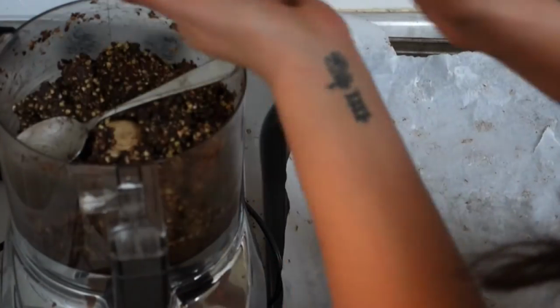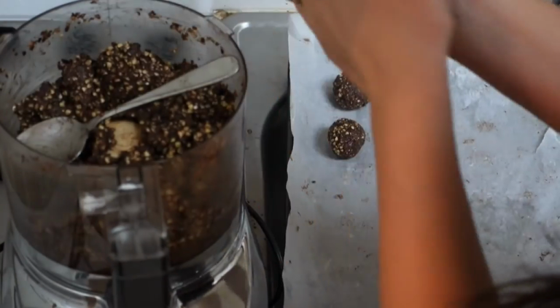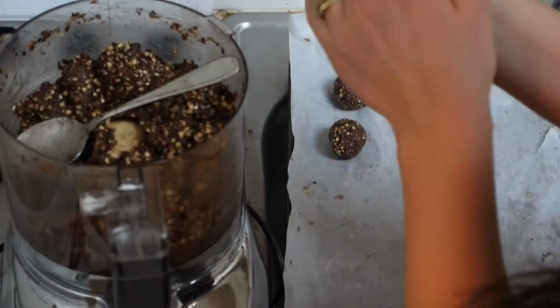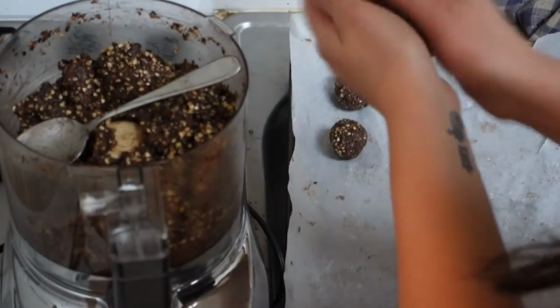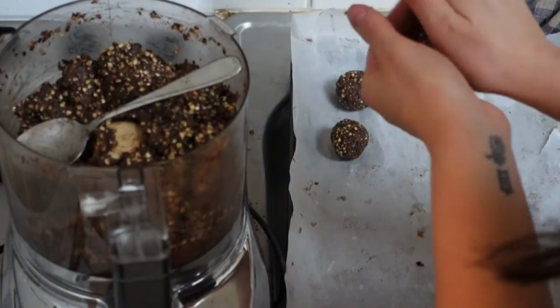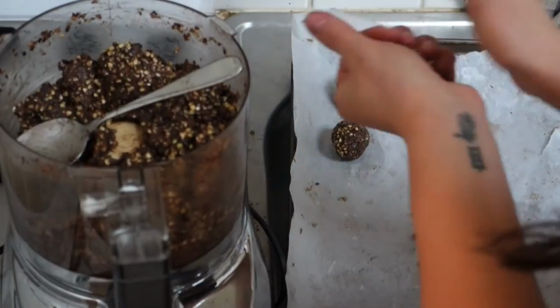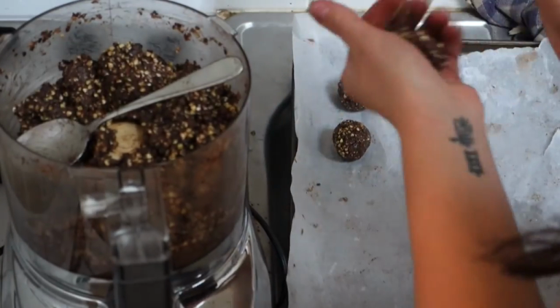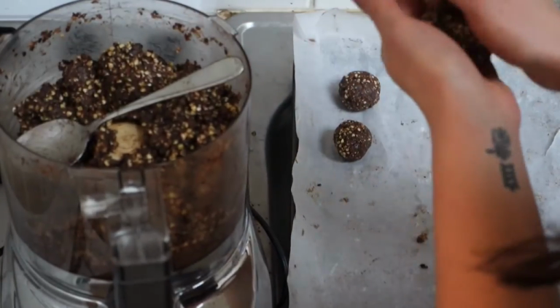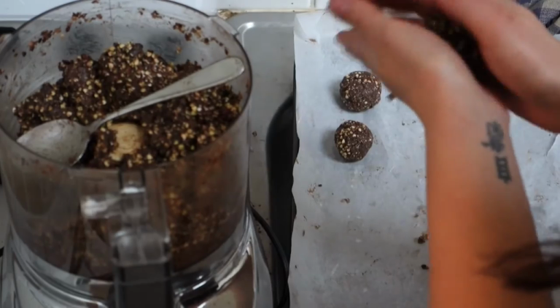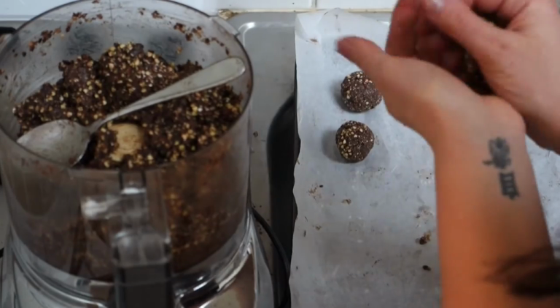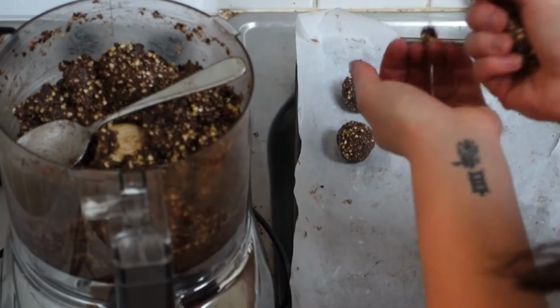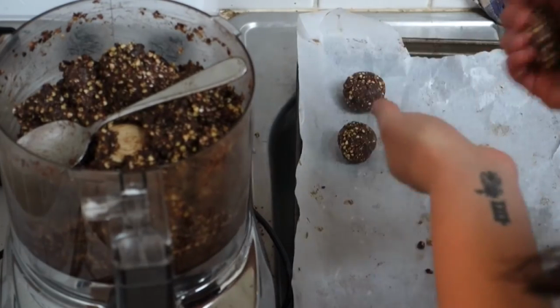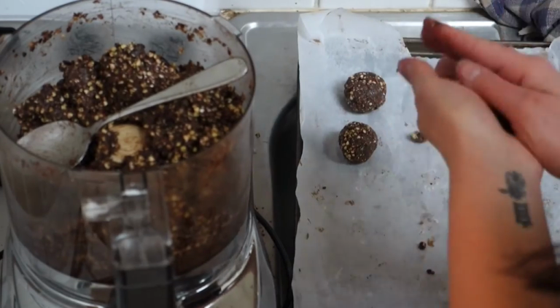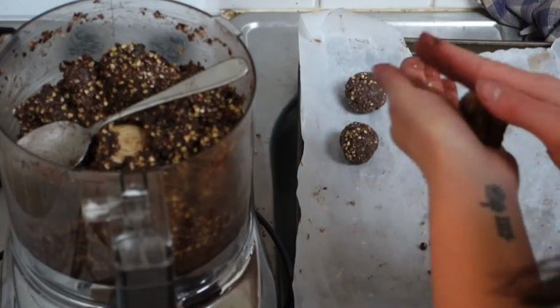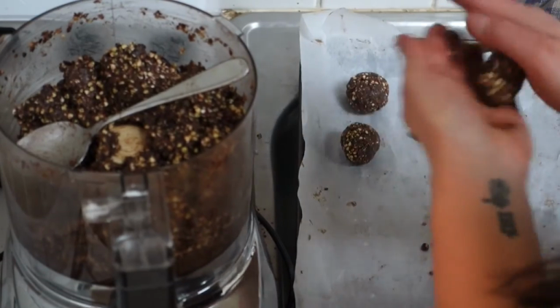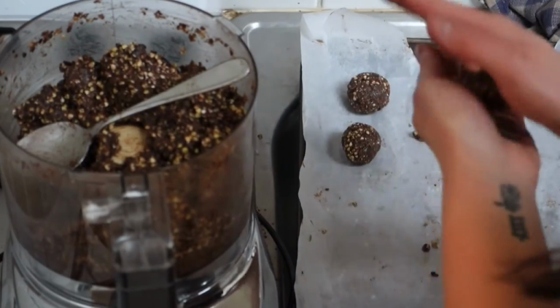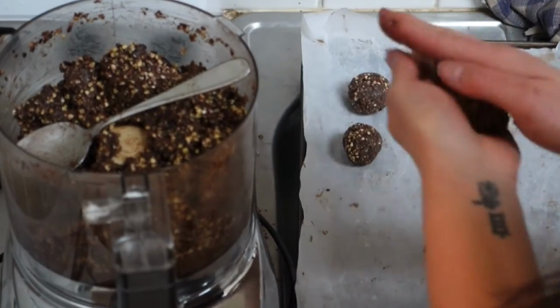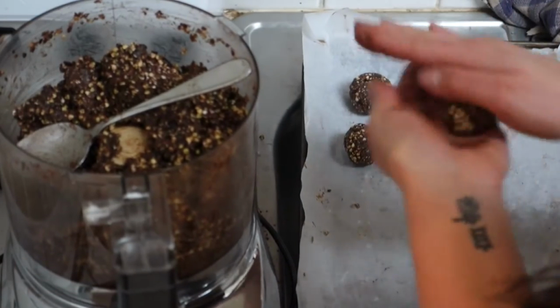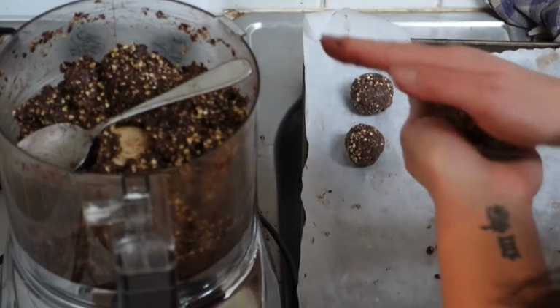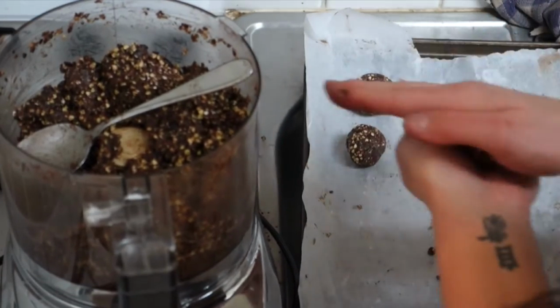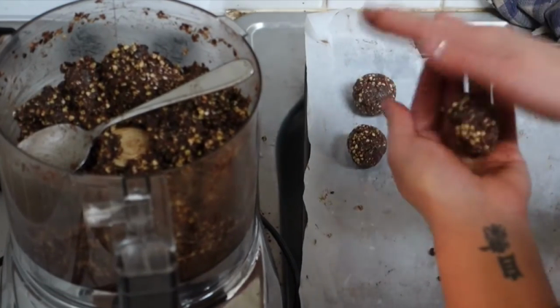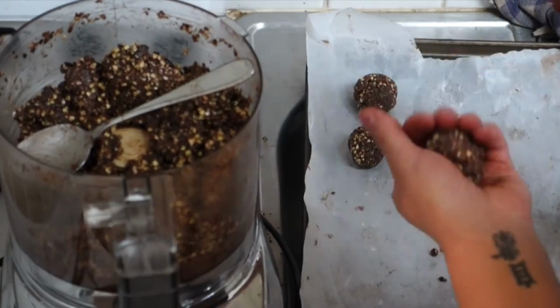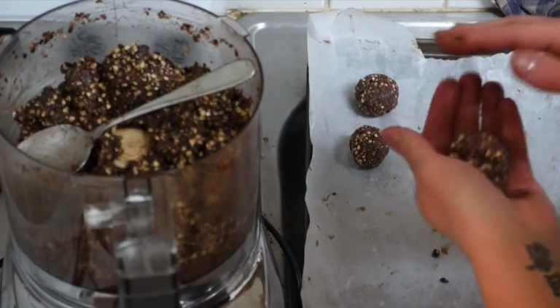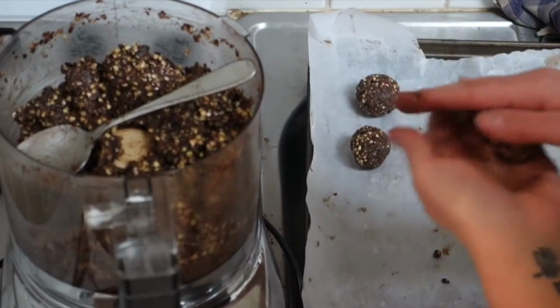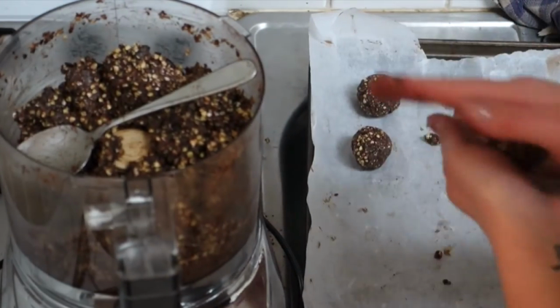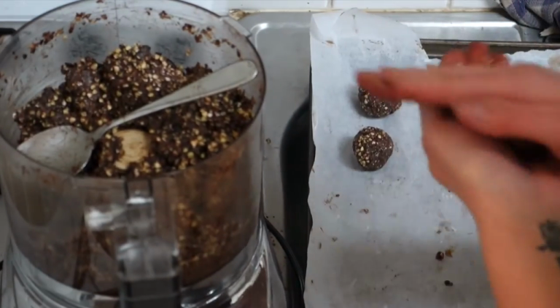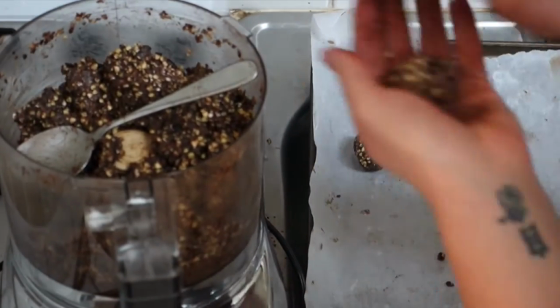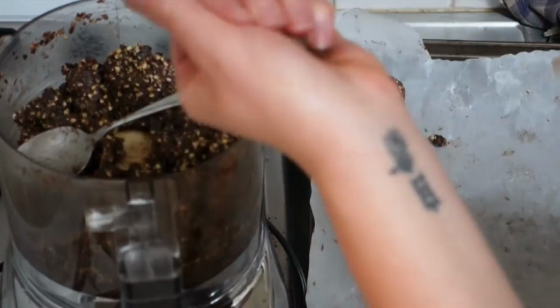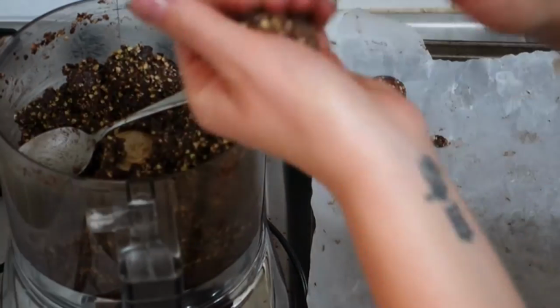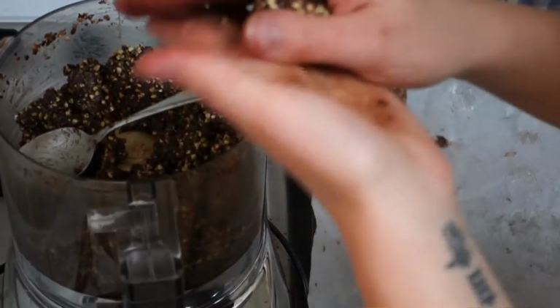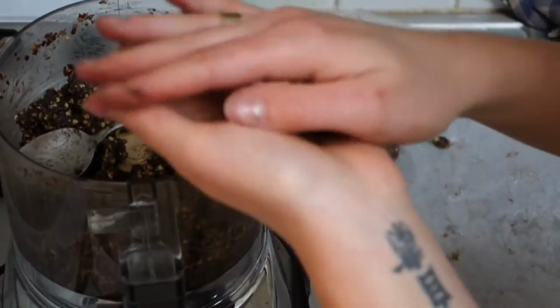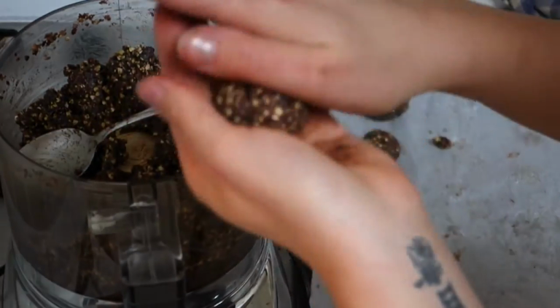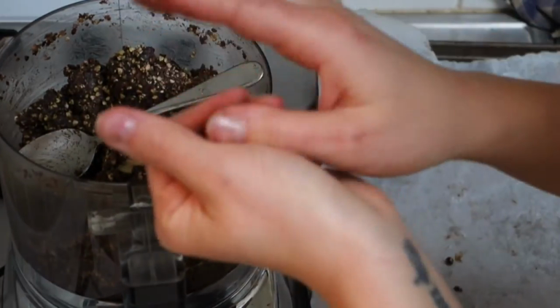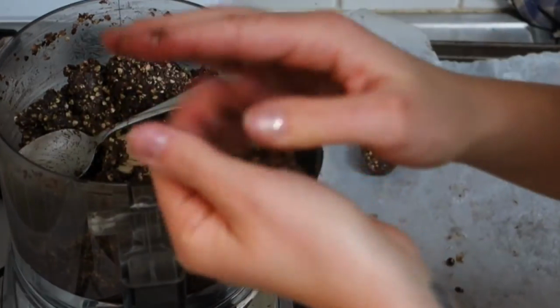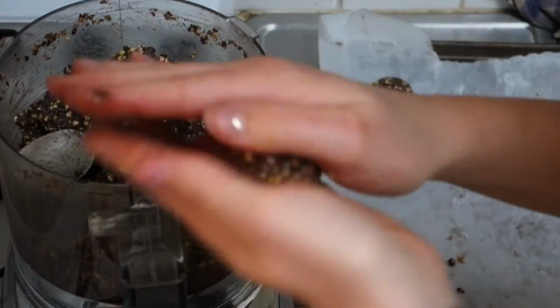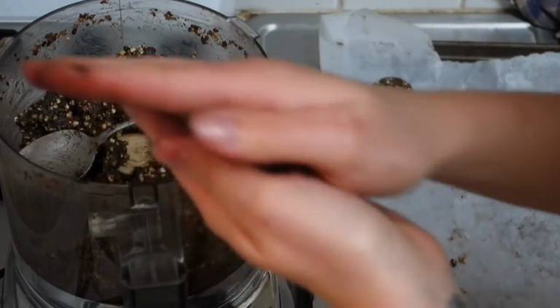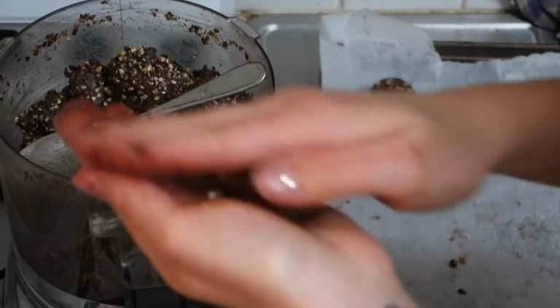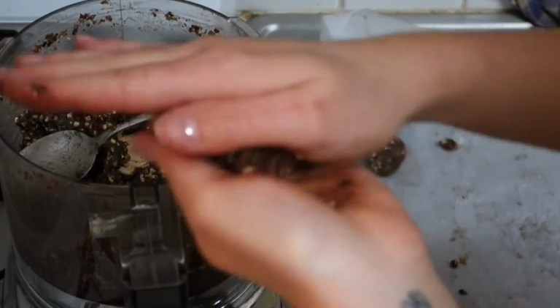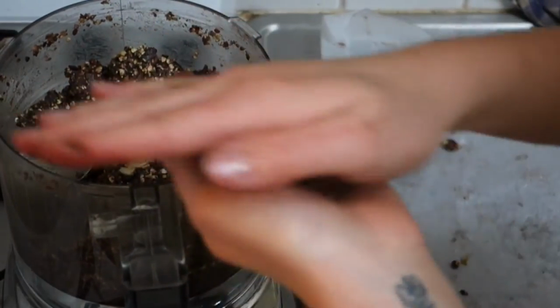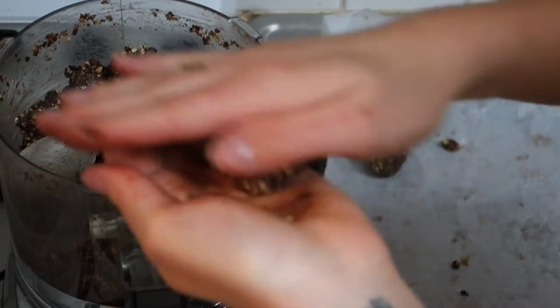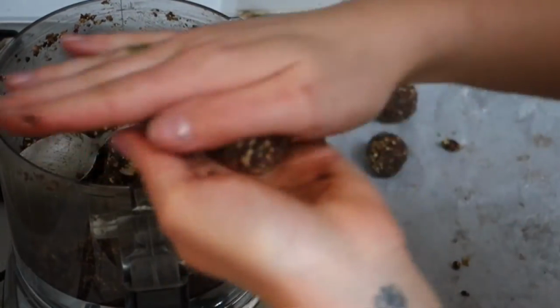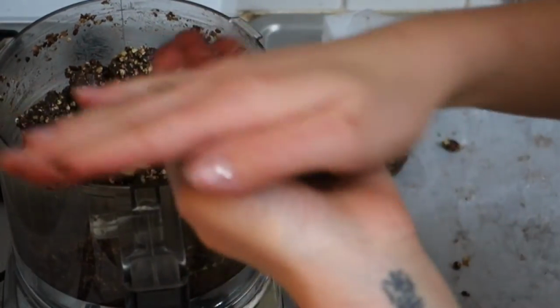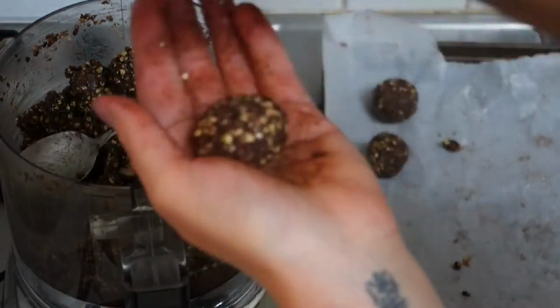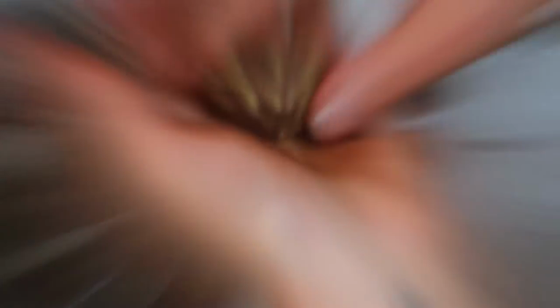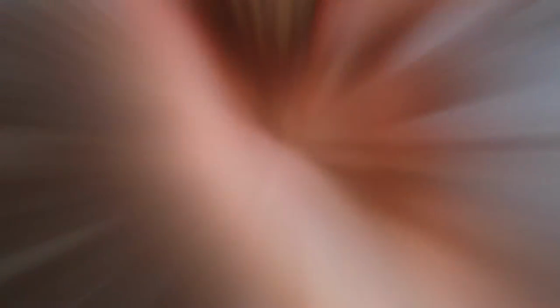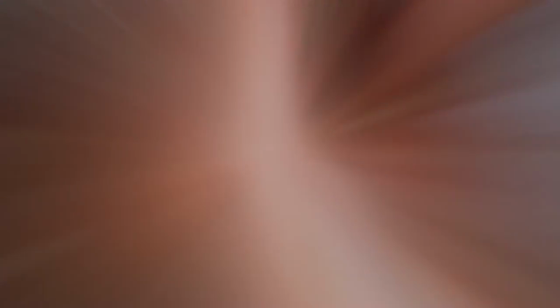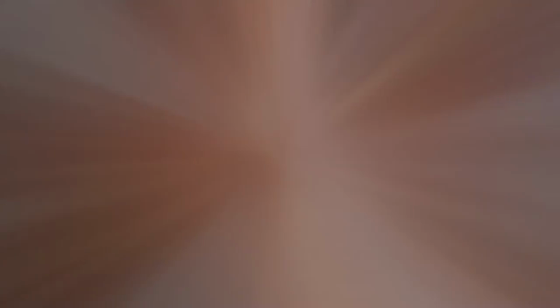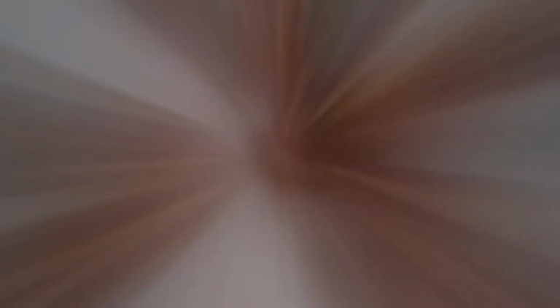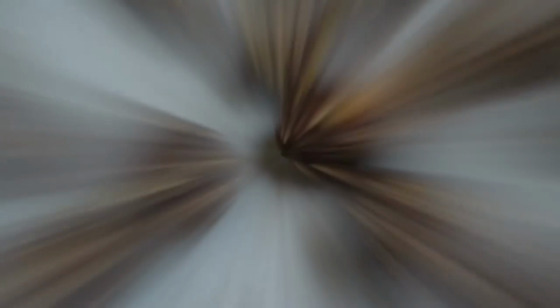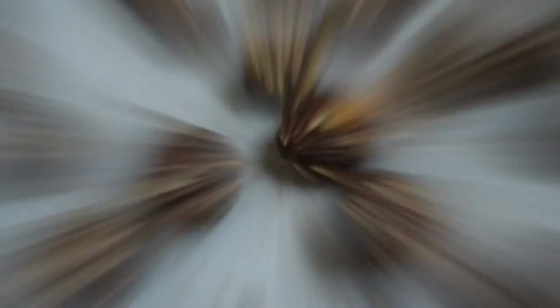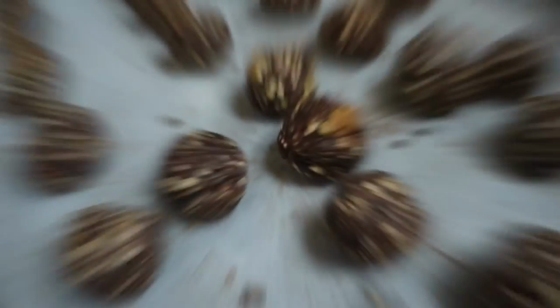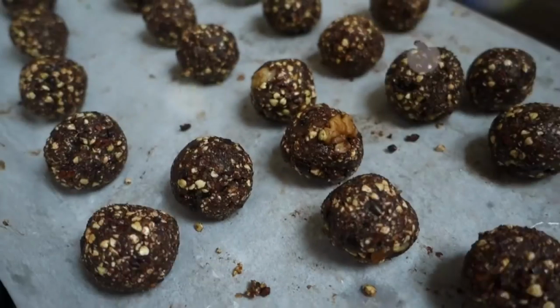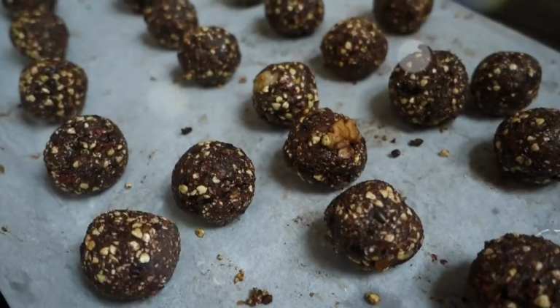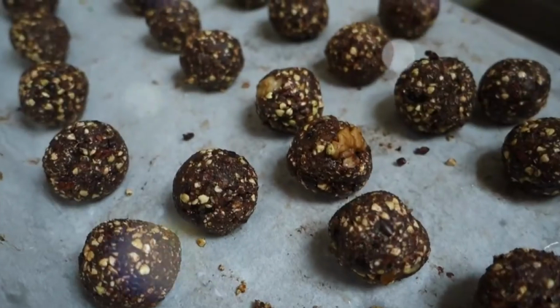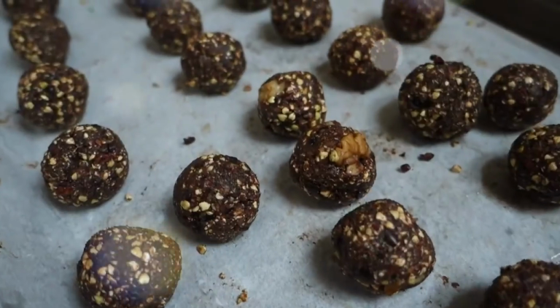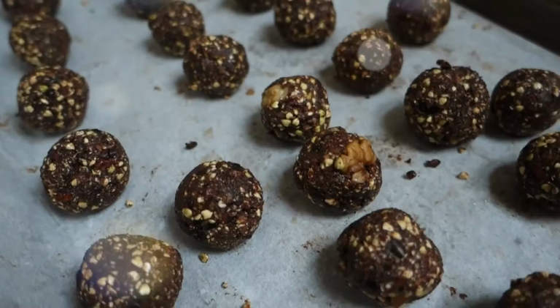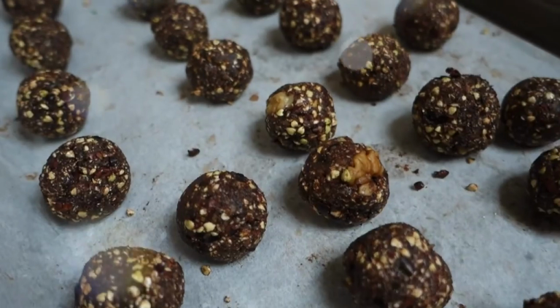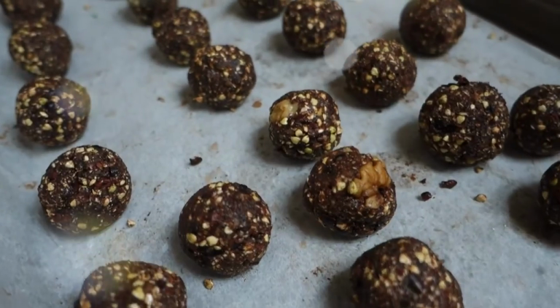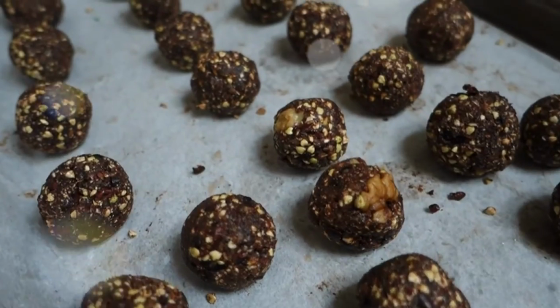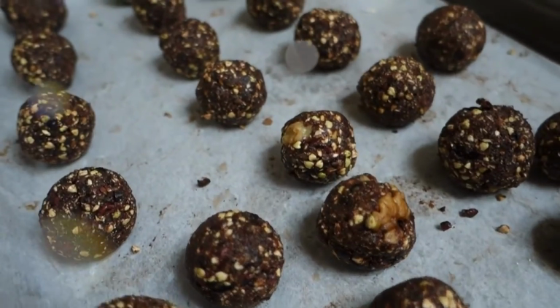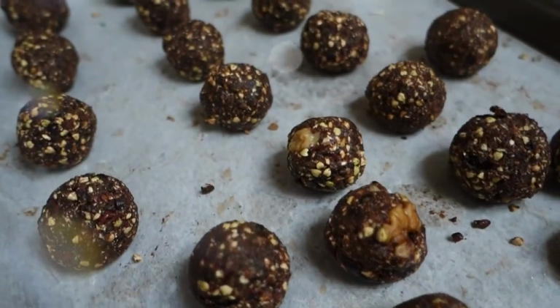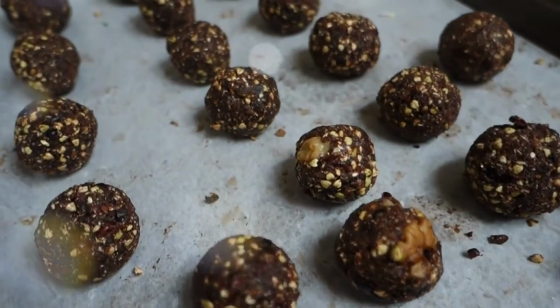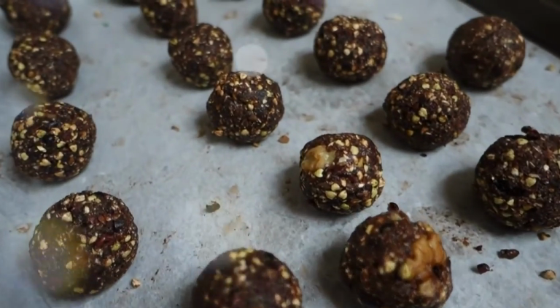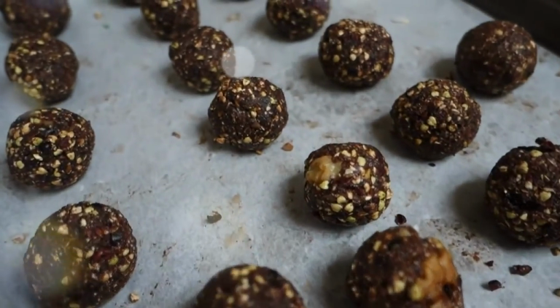Alright, so this is the easy part. You're just gonna scoop to your taste and make some yummy balls. Tada!